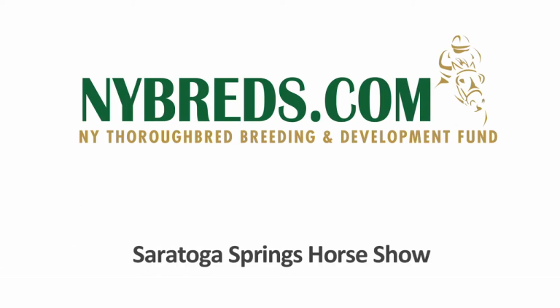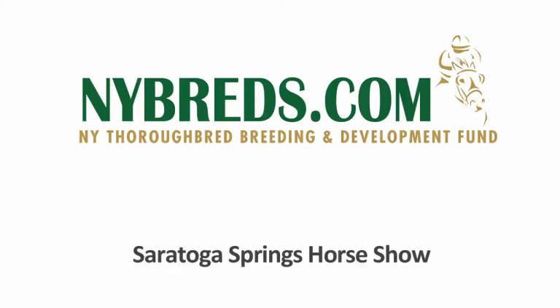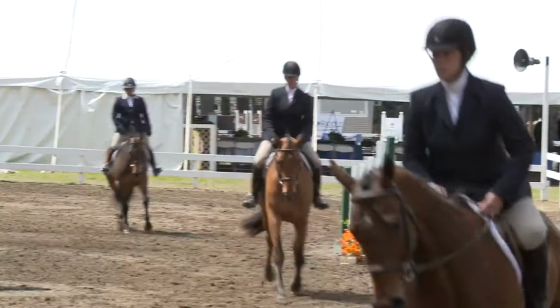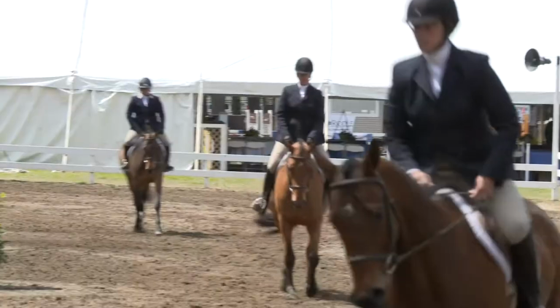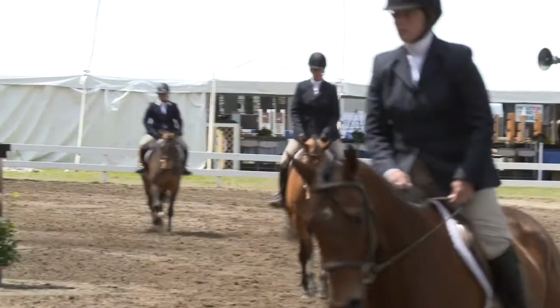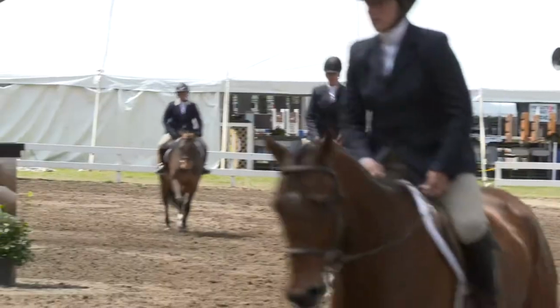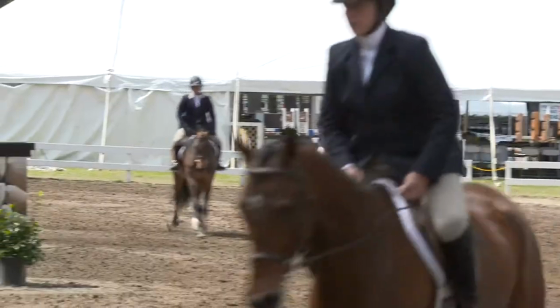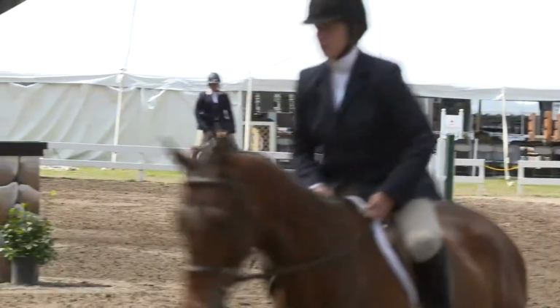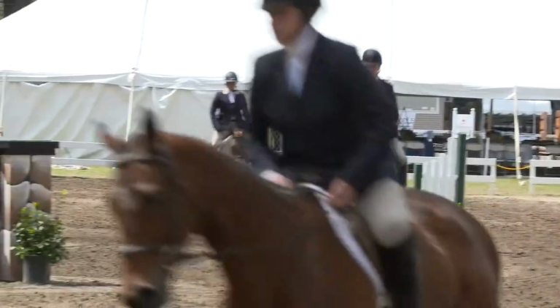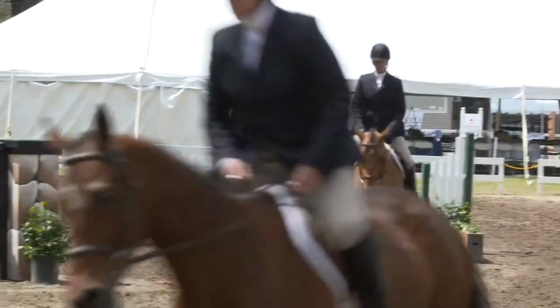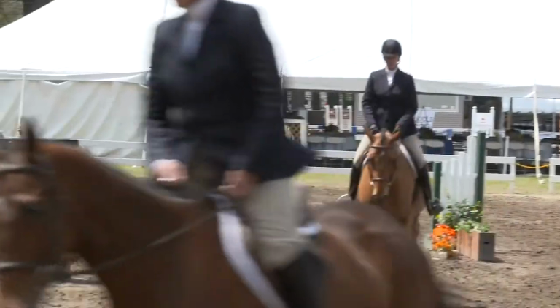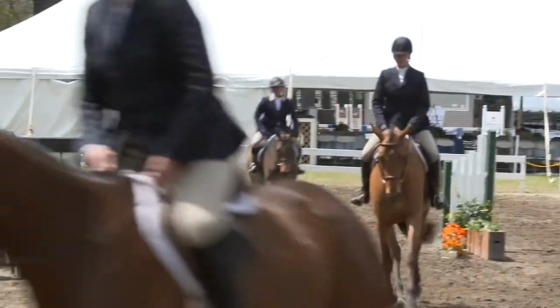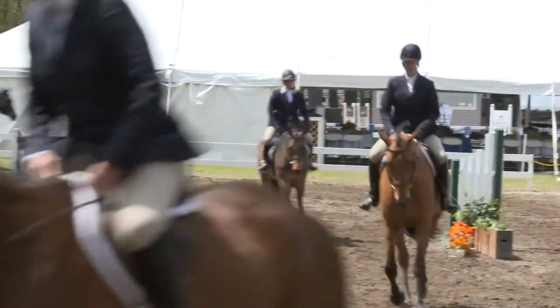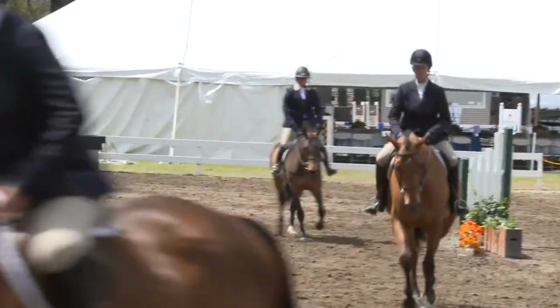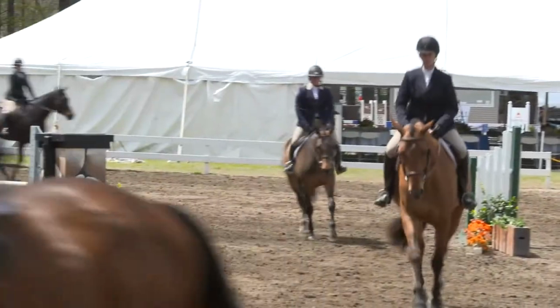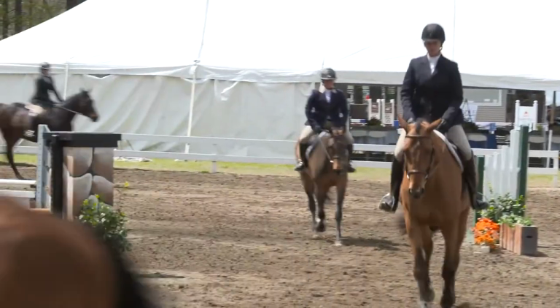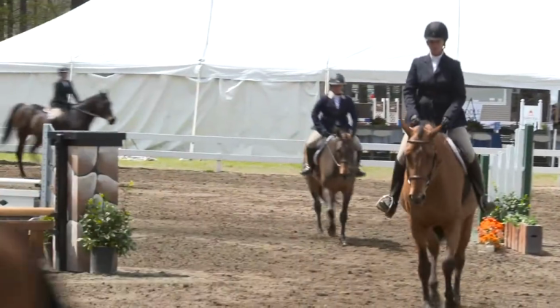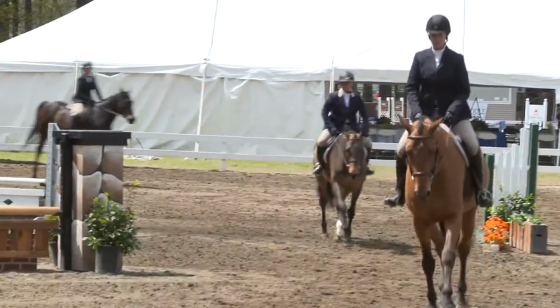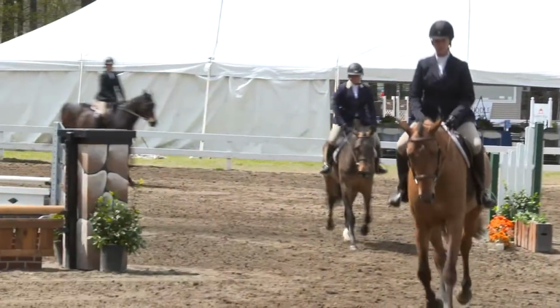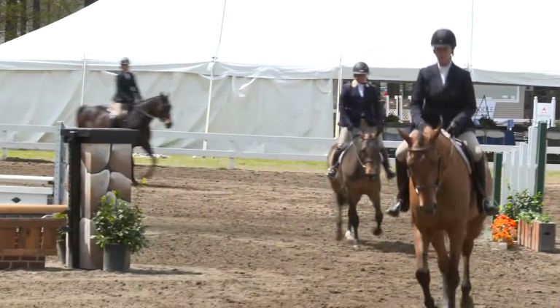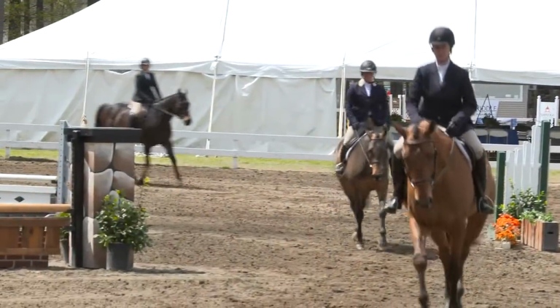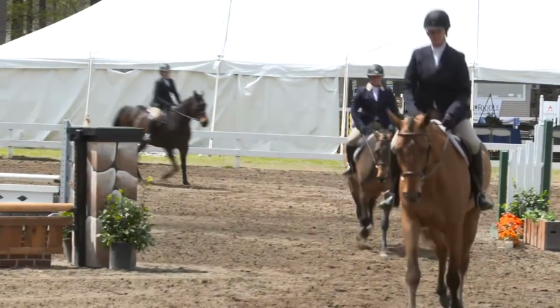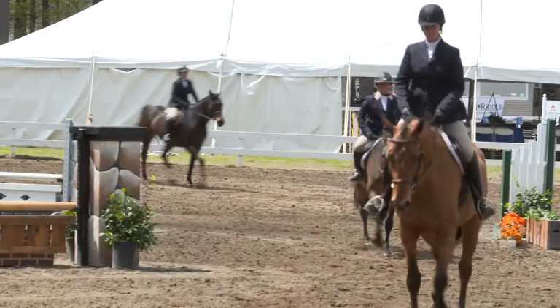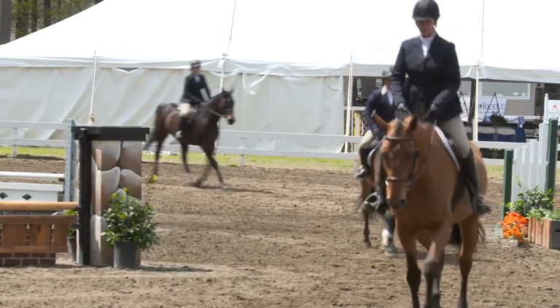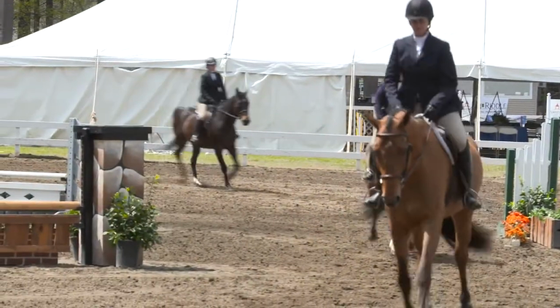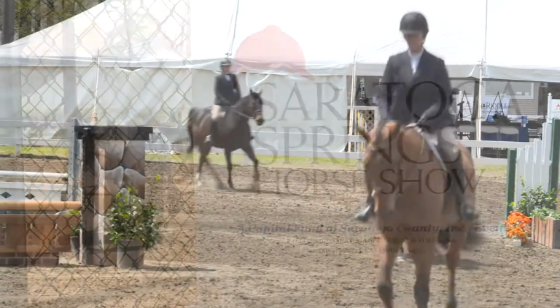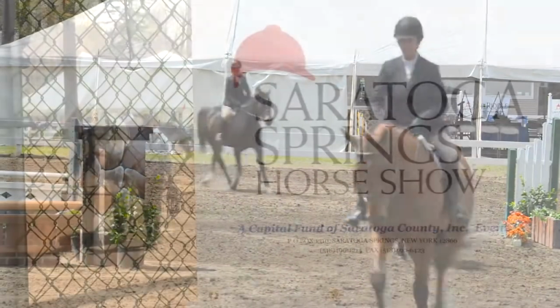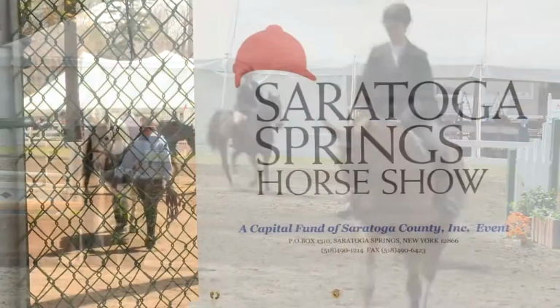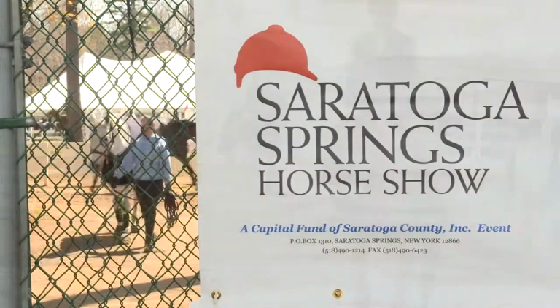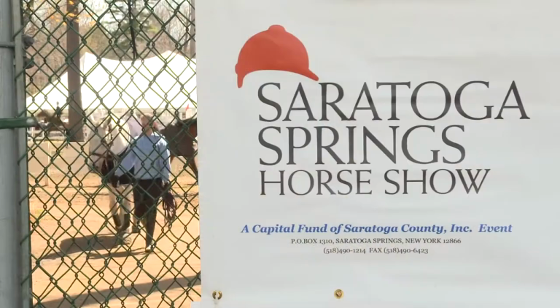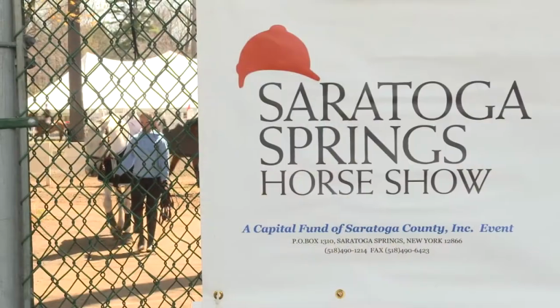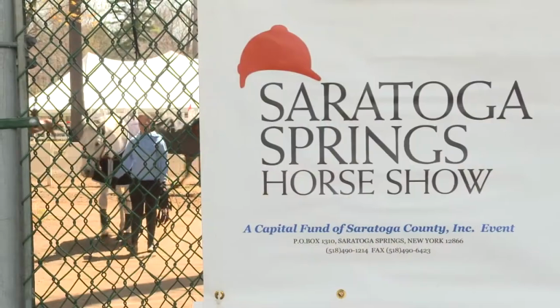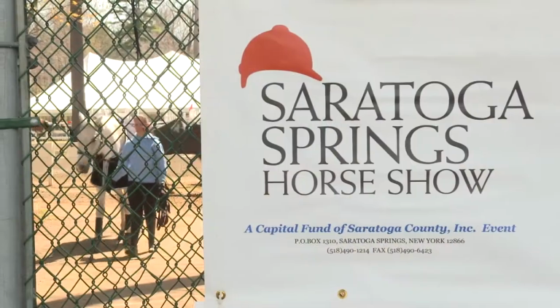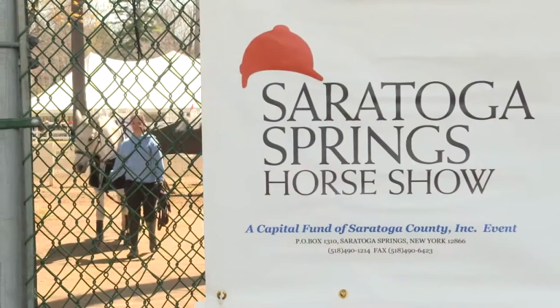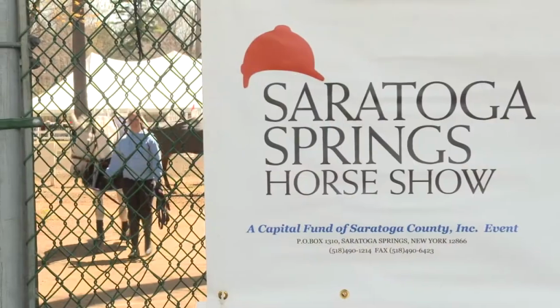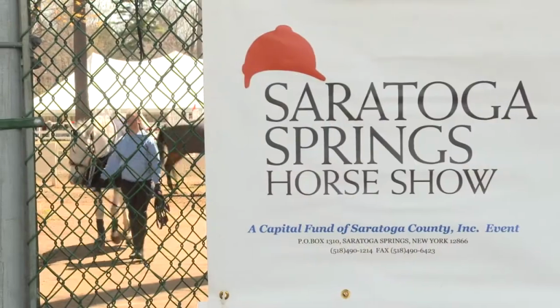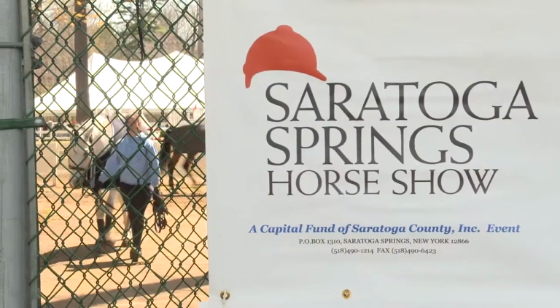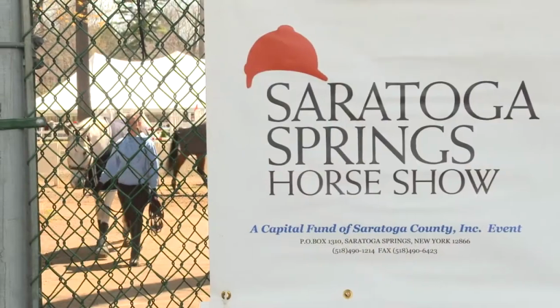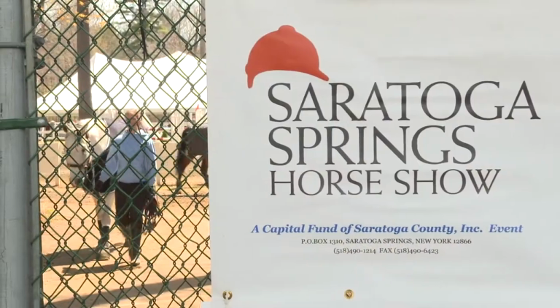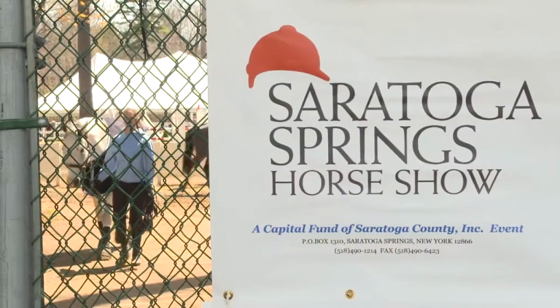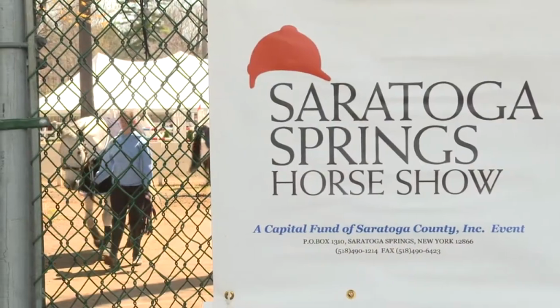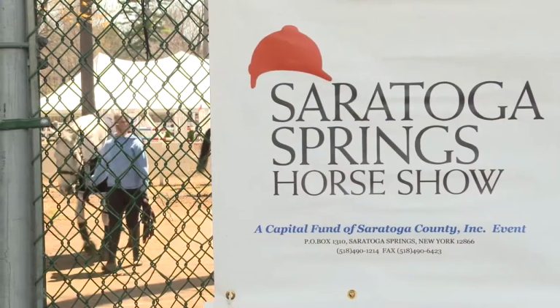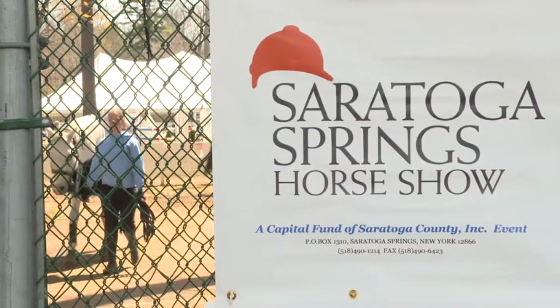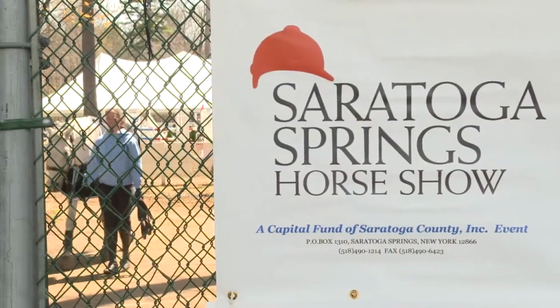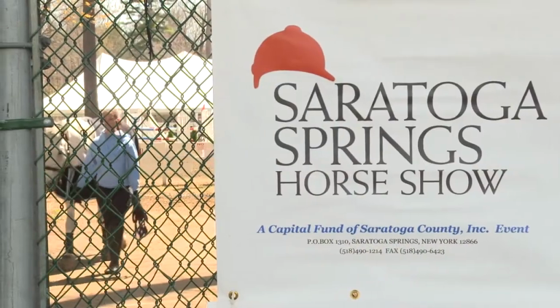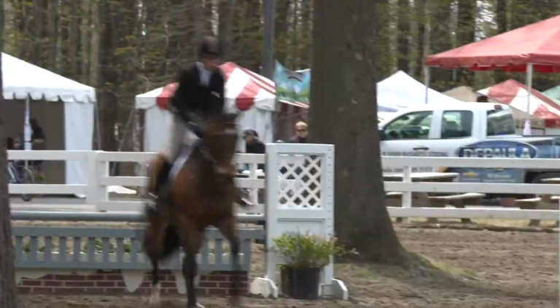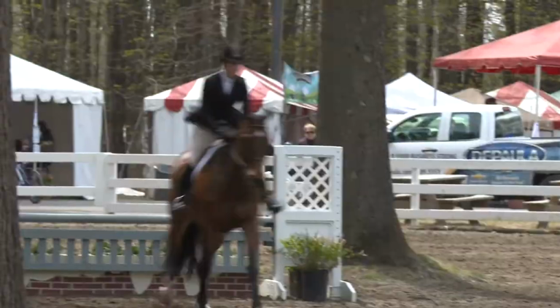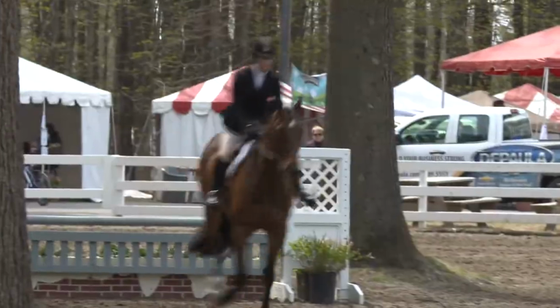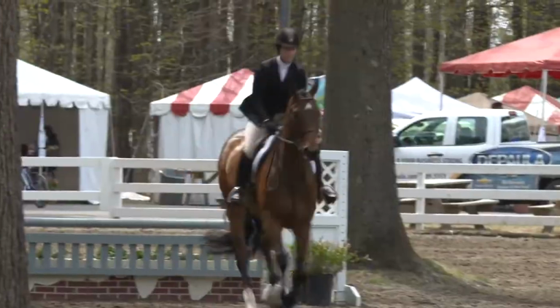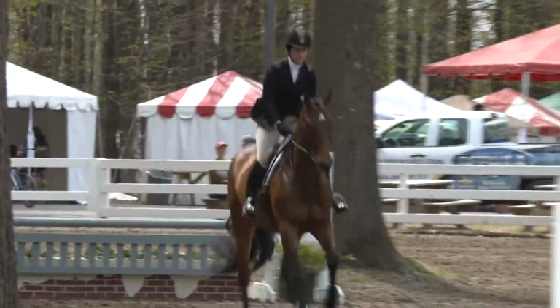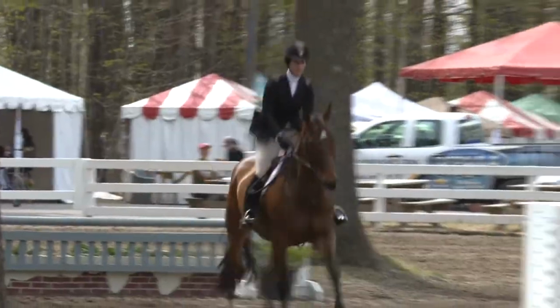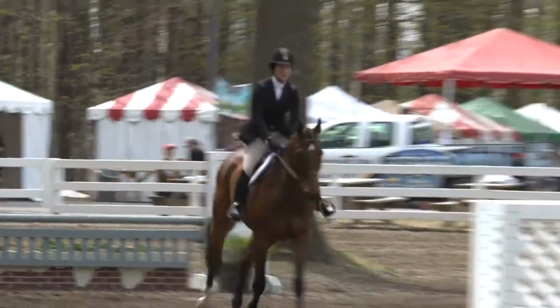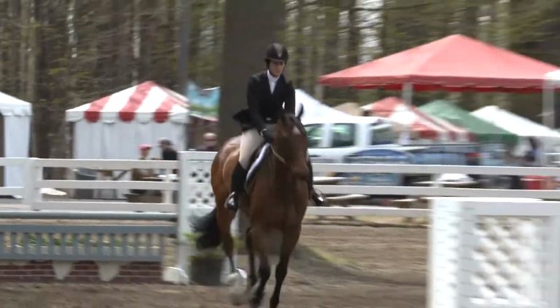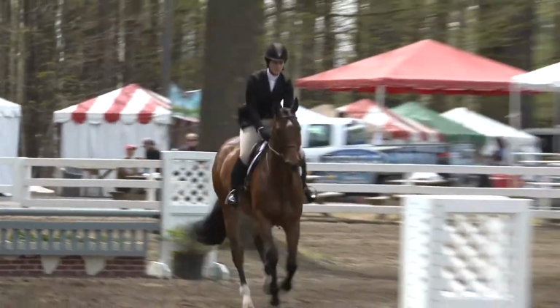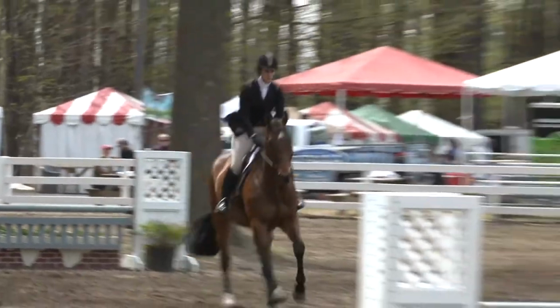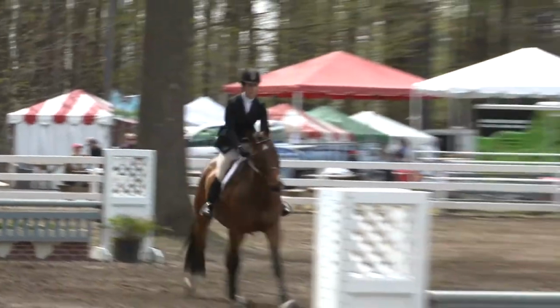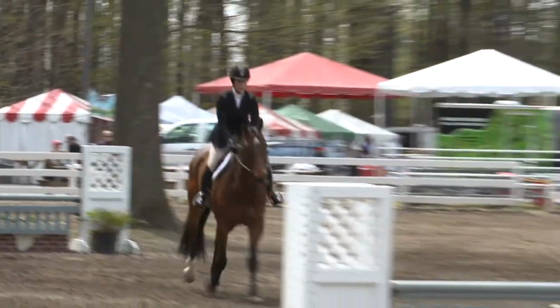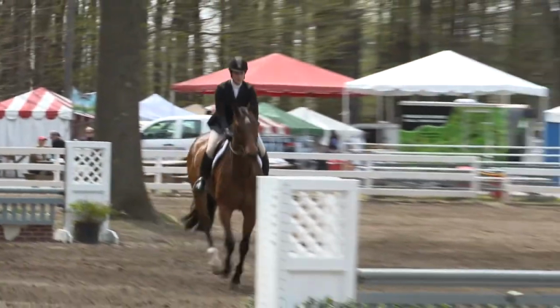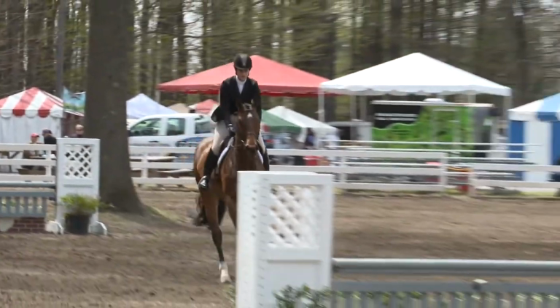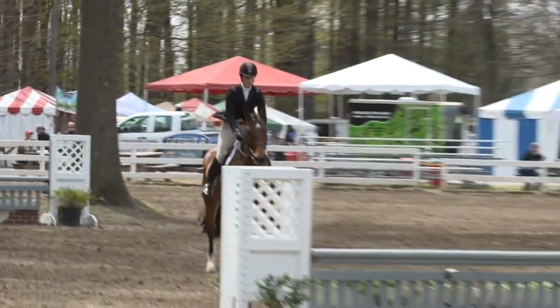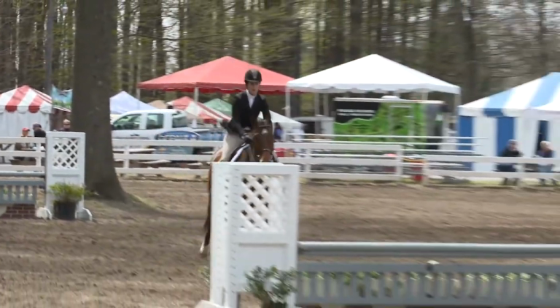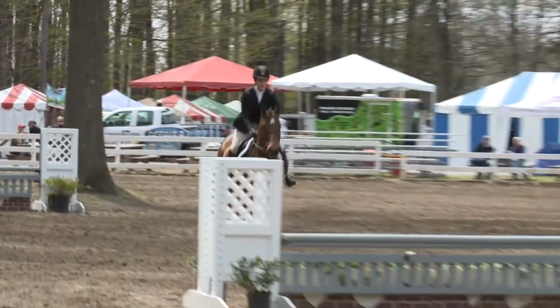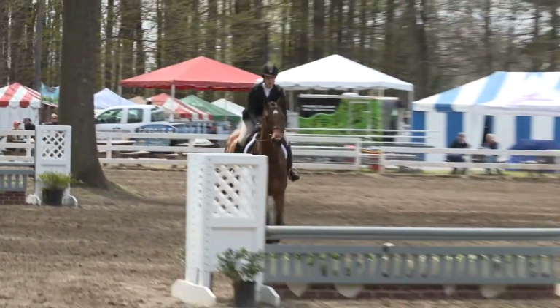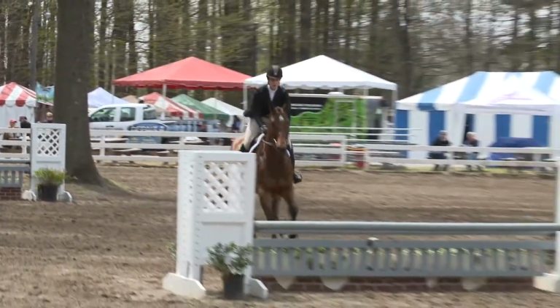These Thoroughbreds at the 2014 edition of the Saratoga Springs Horse Show are helping to promote the breed as excellent show mounts.